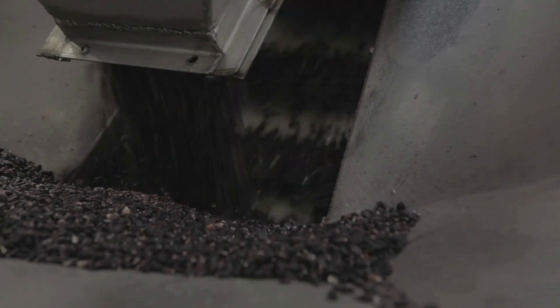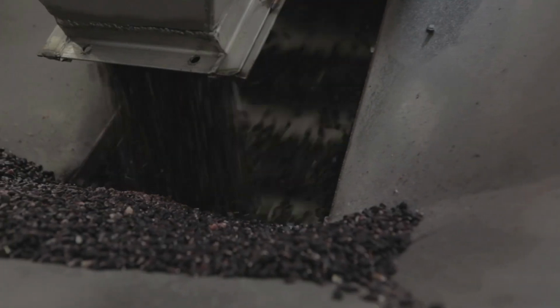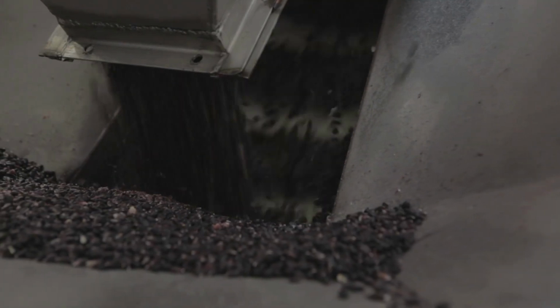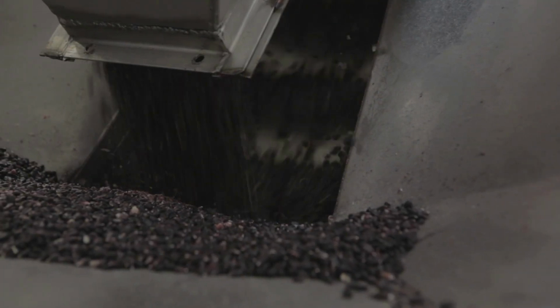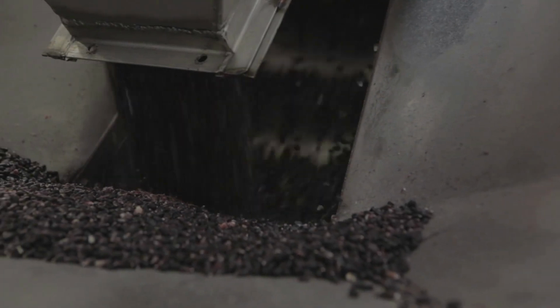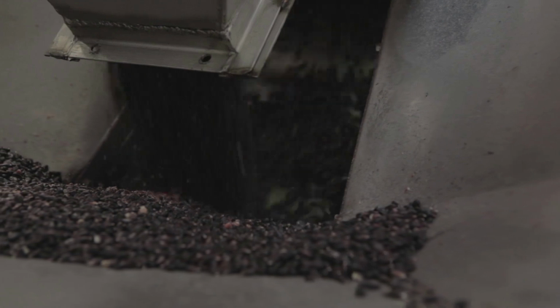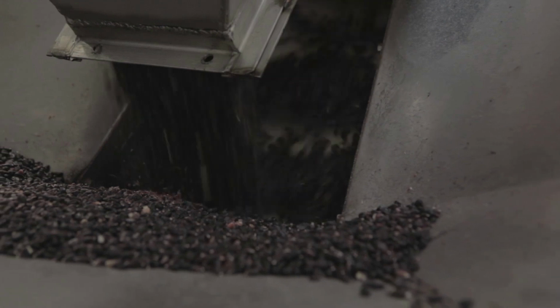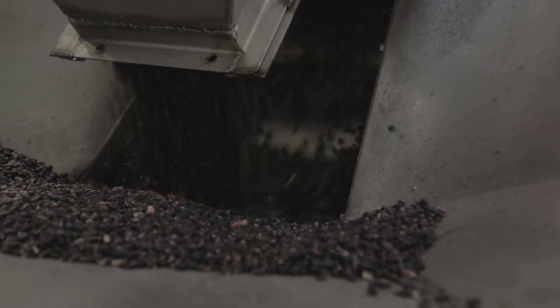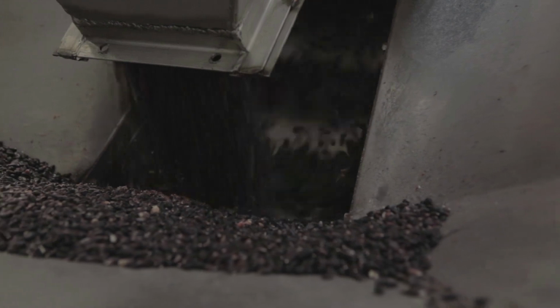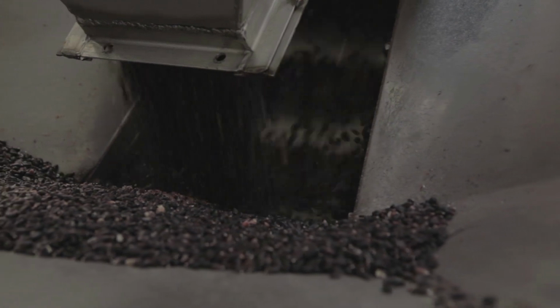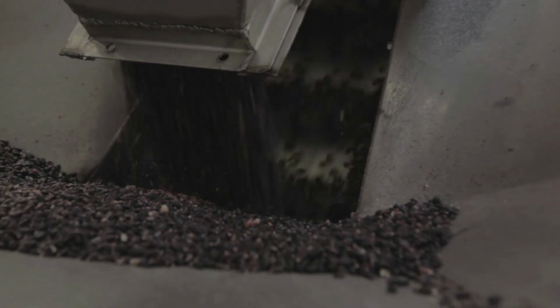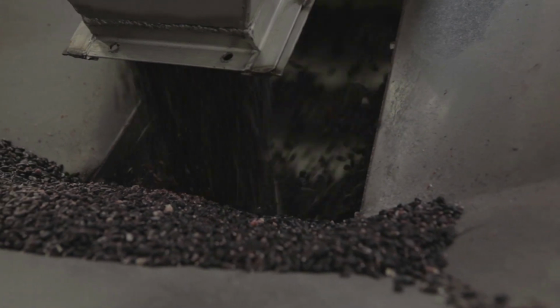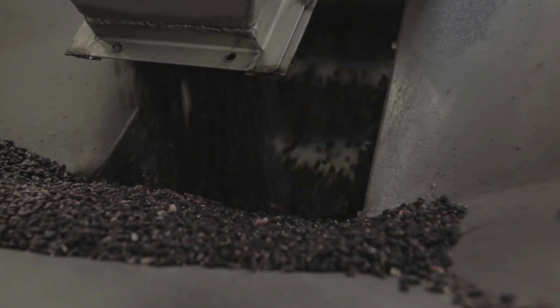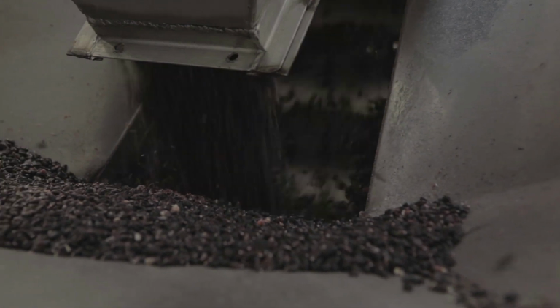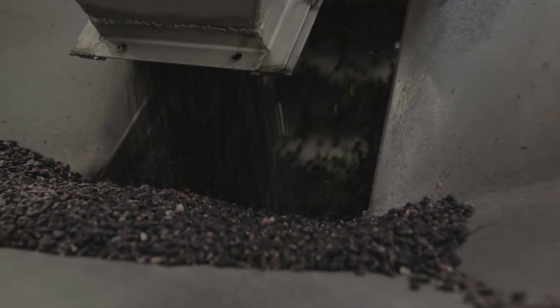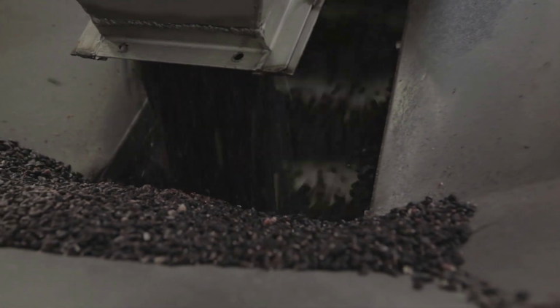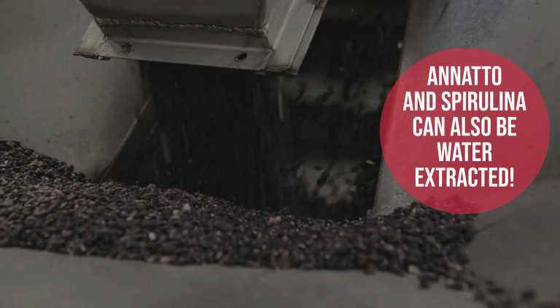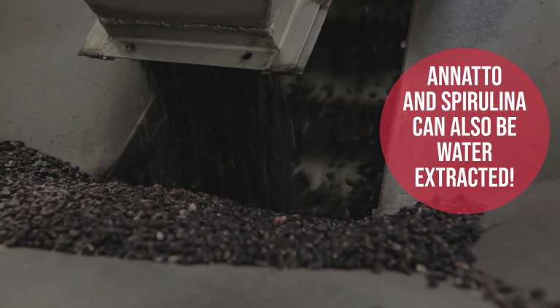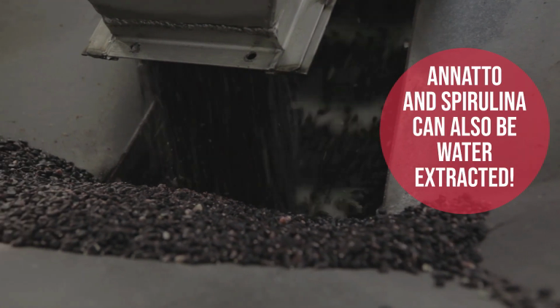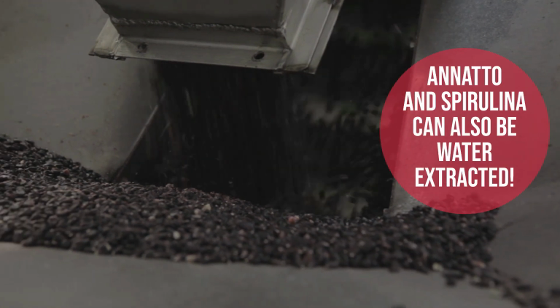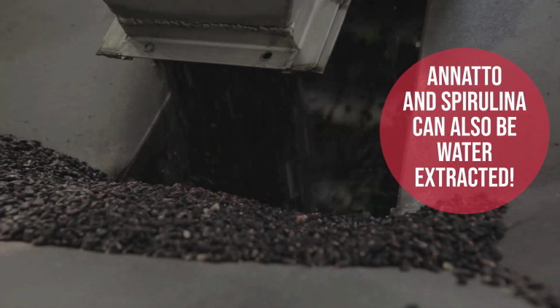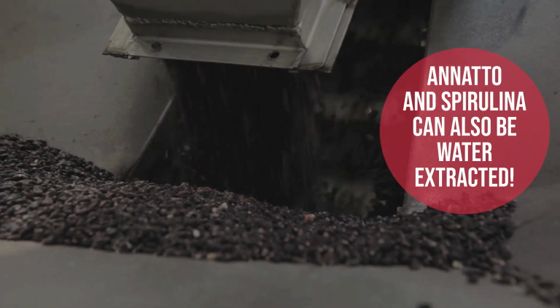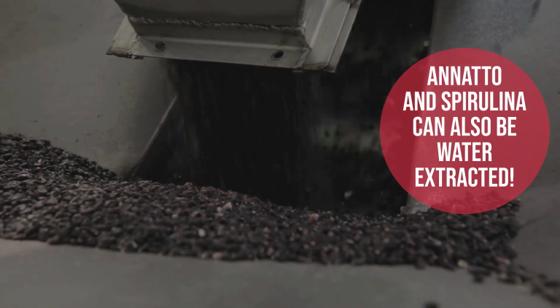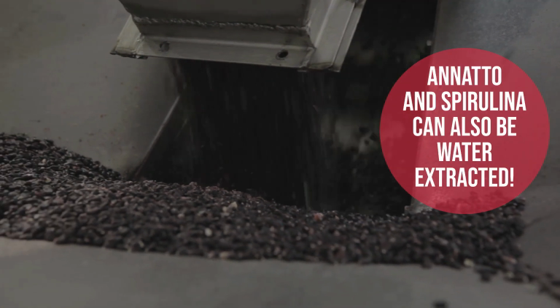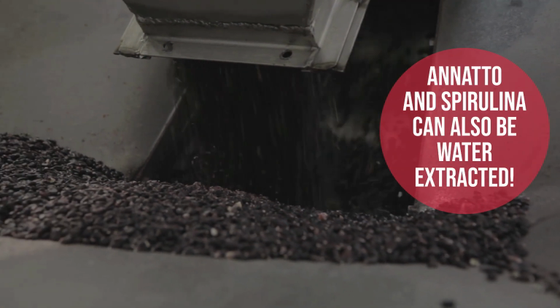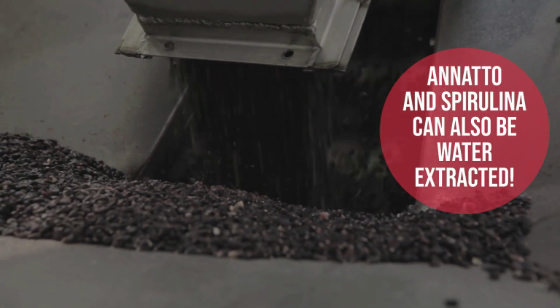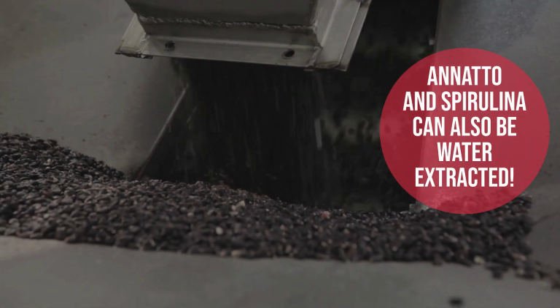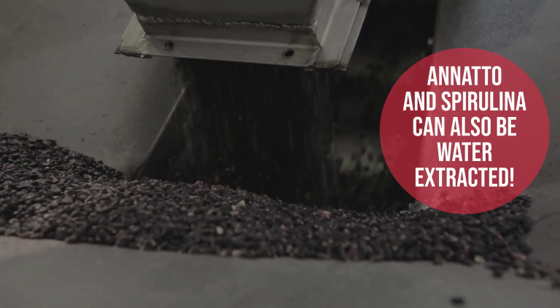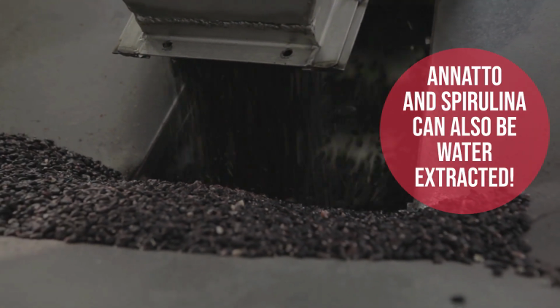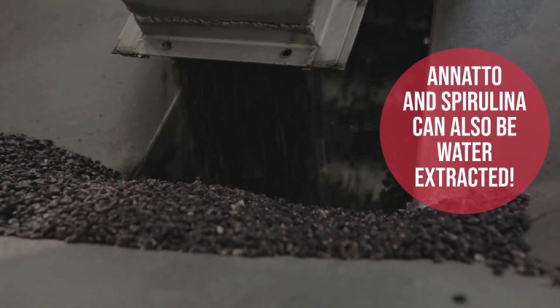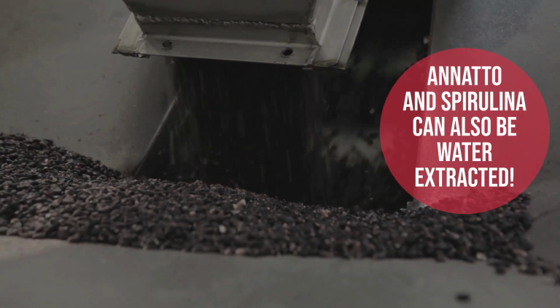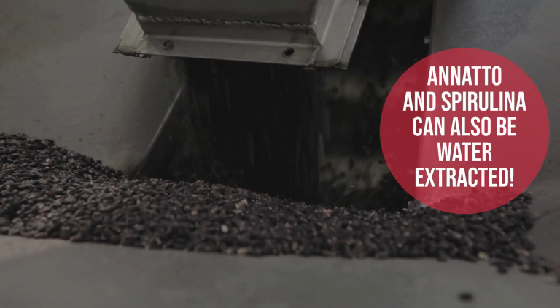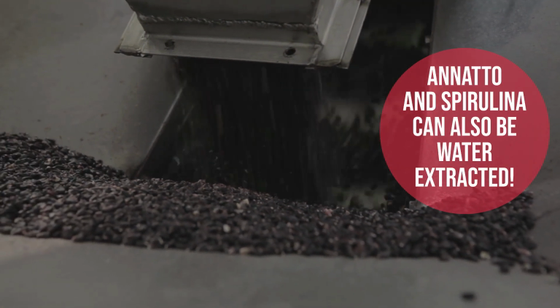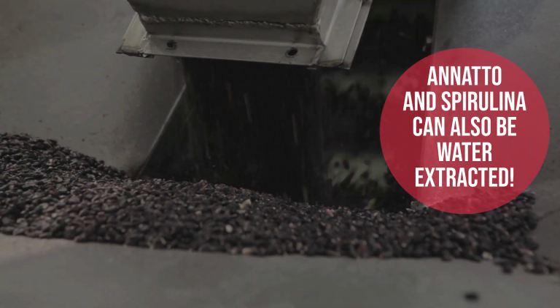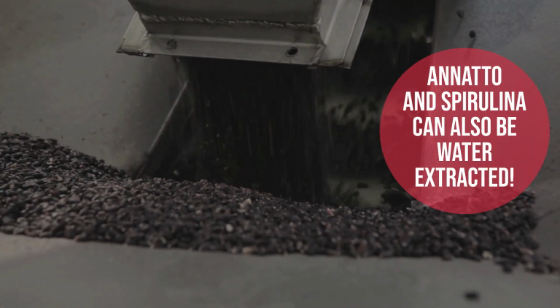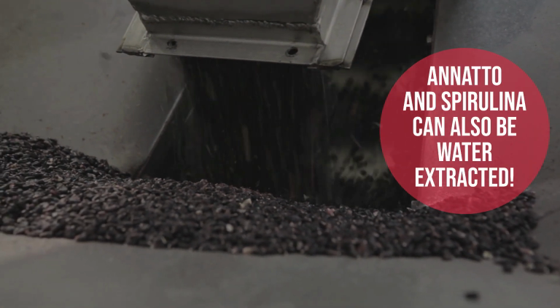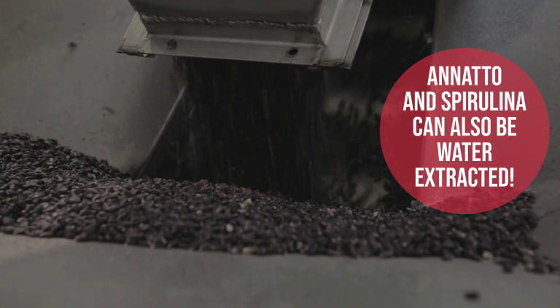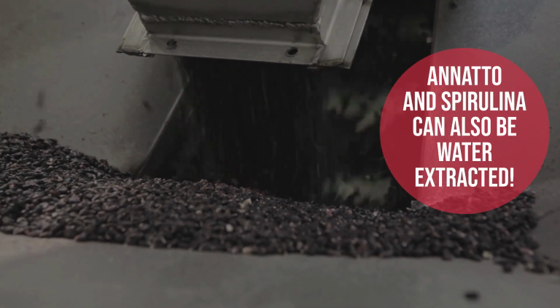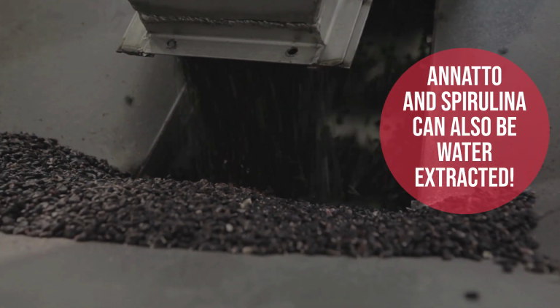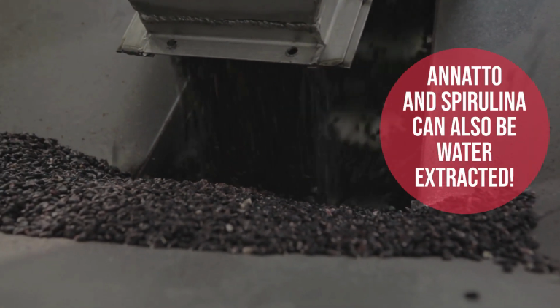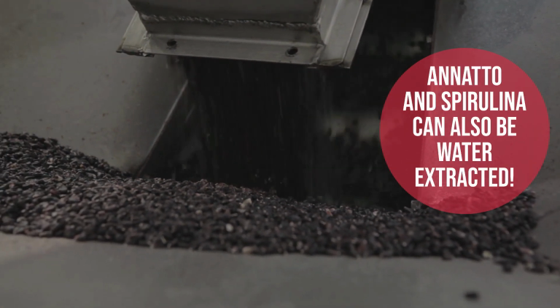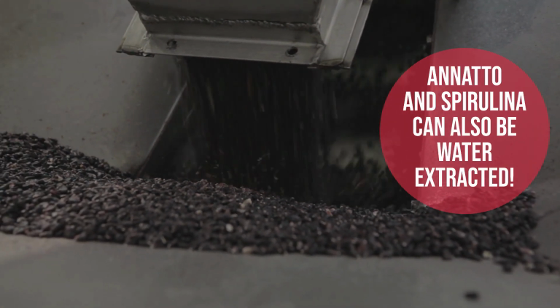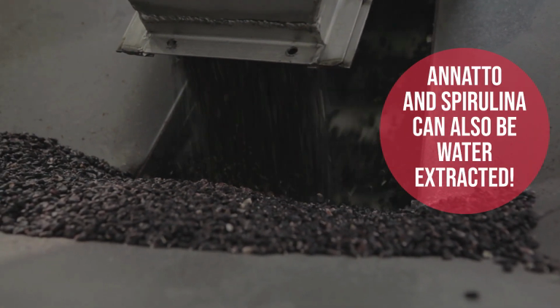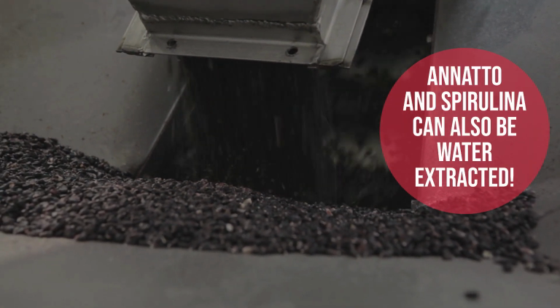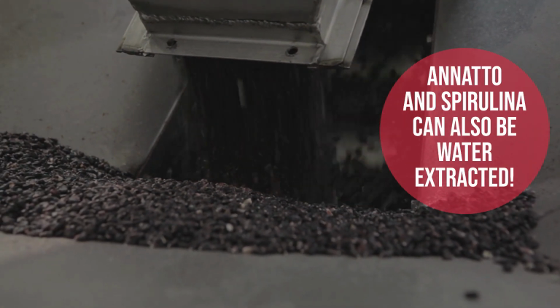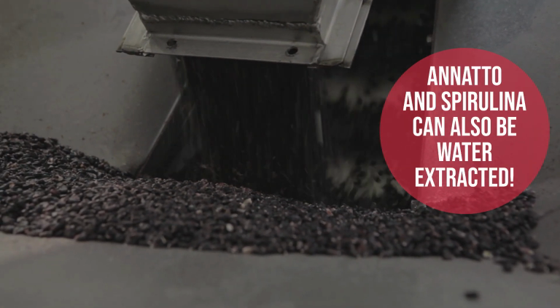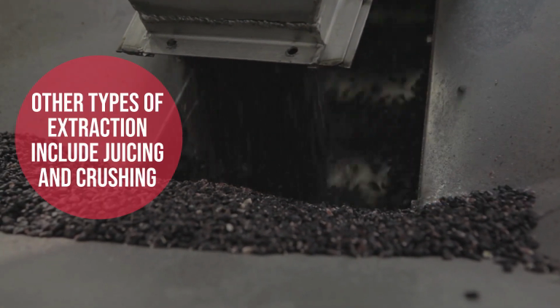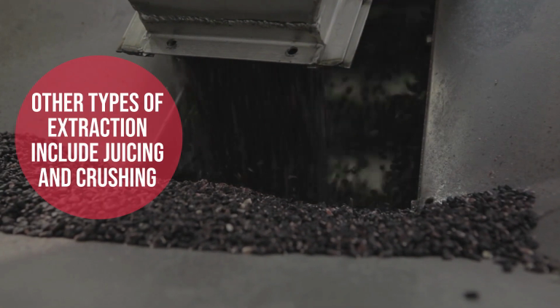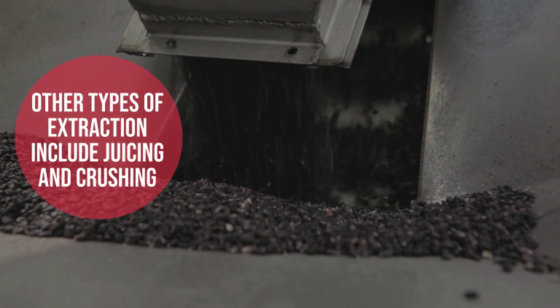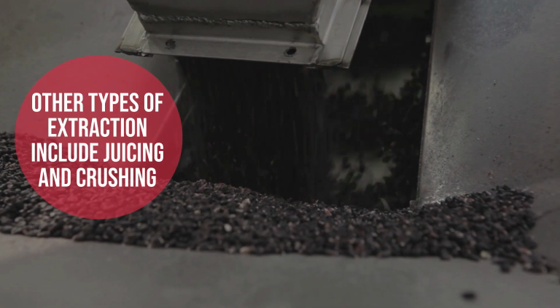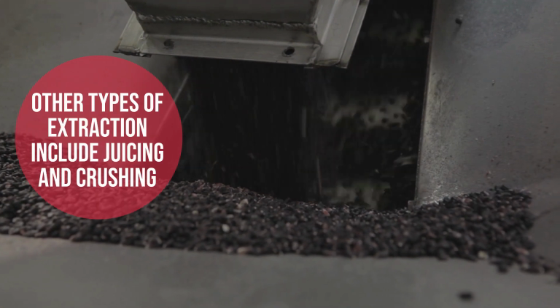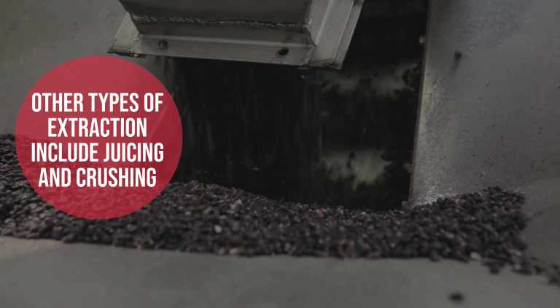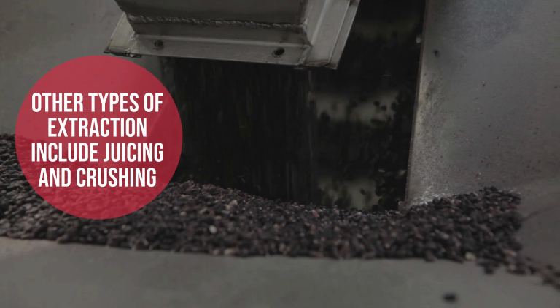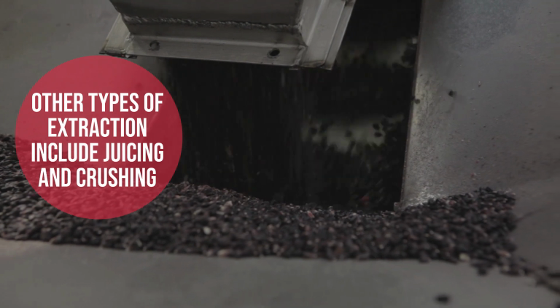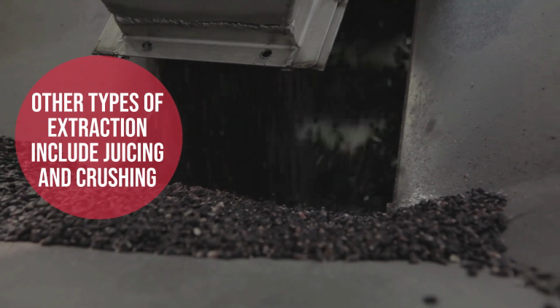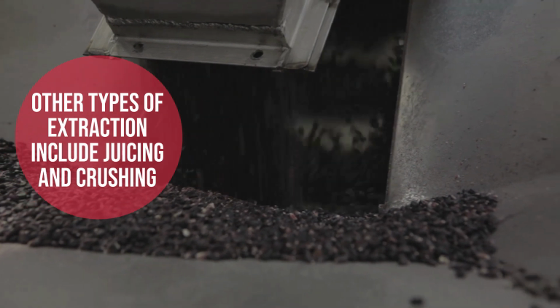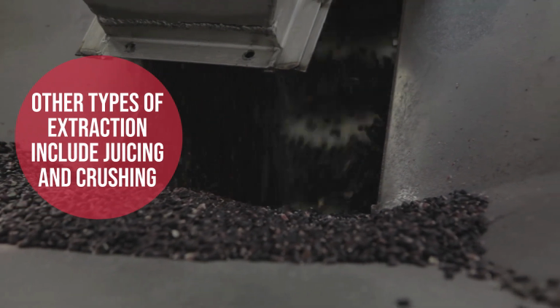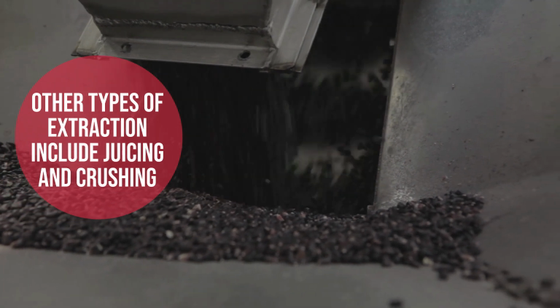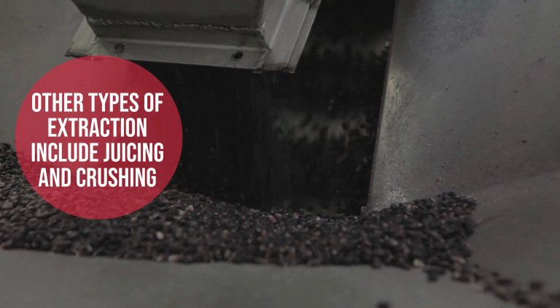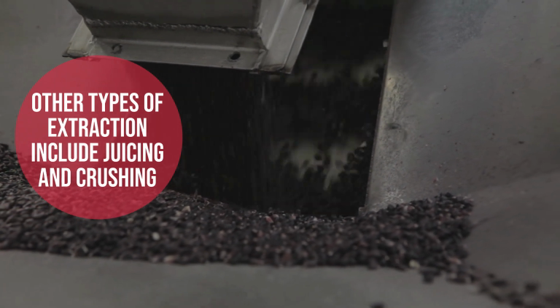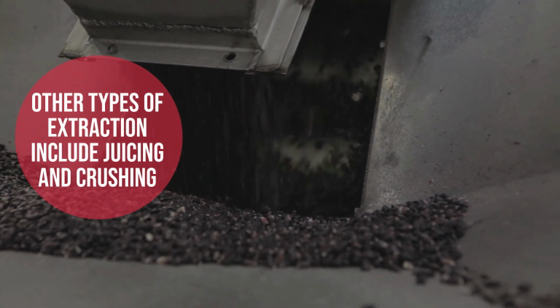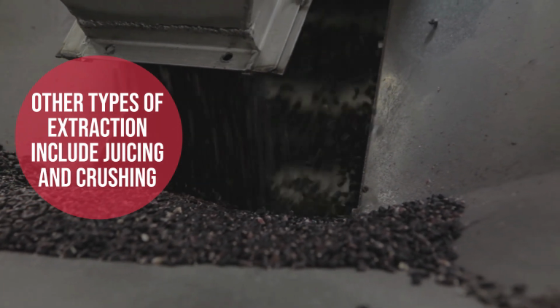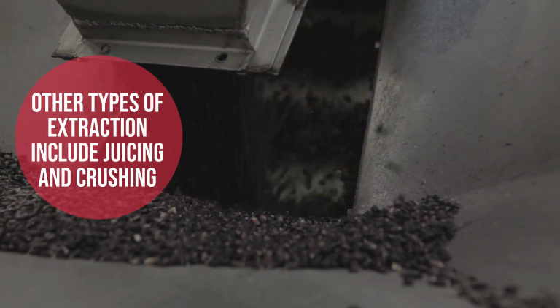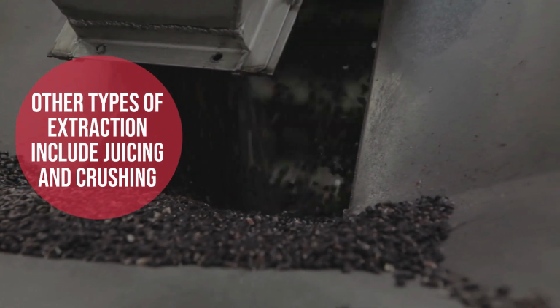Purple corn uses a water extraction method where the kernels are soaked in water to remove the color from outside of the kernels.